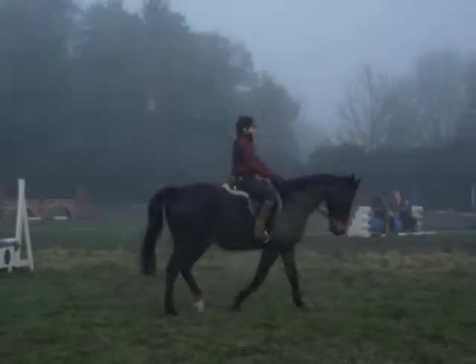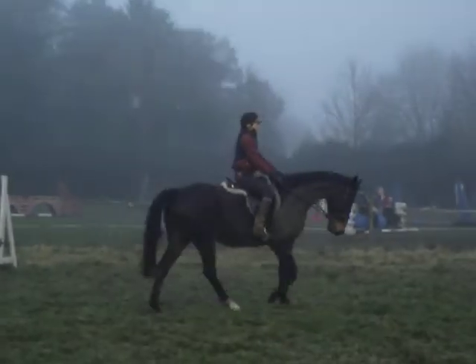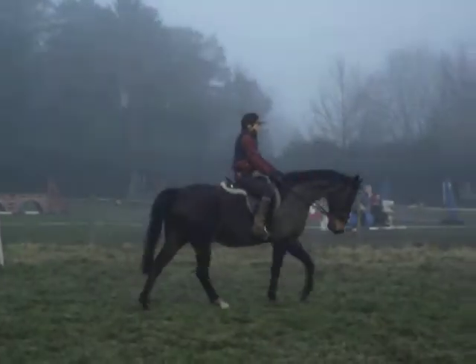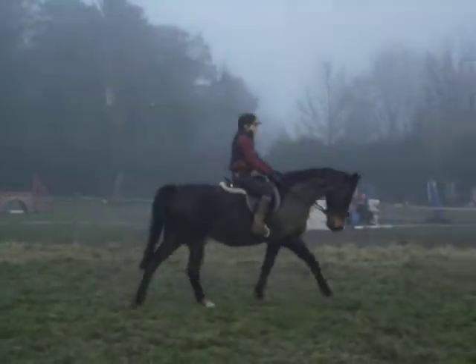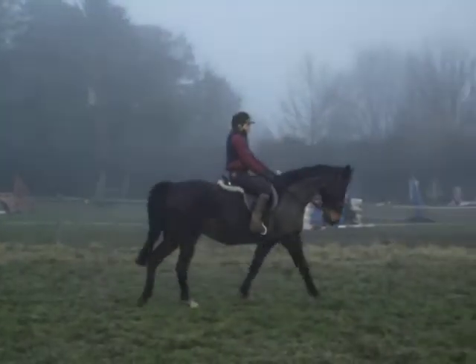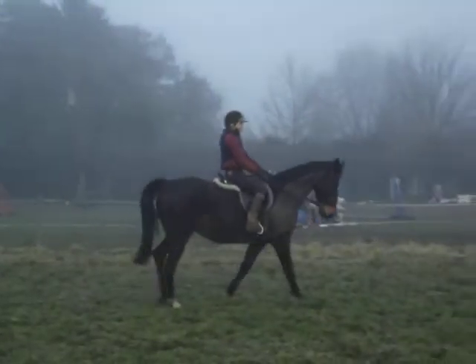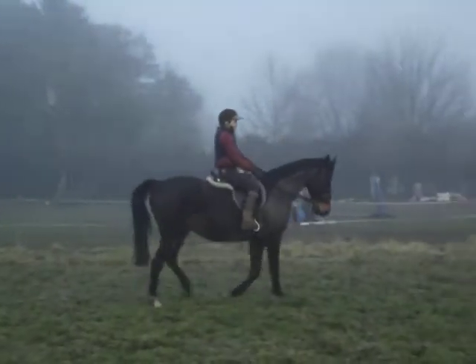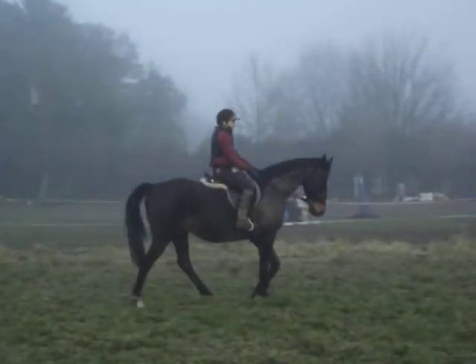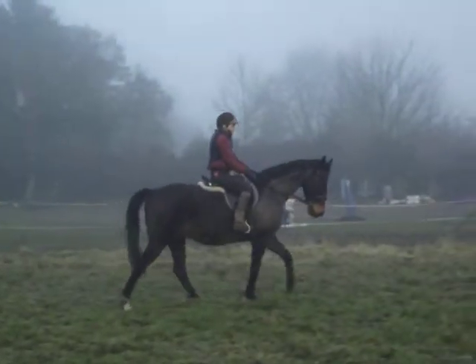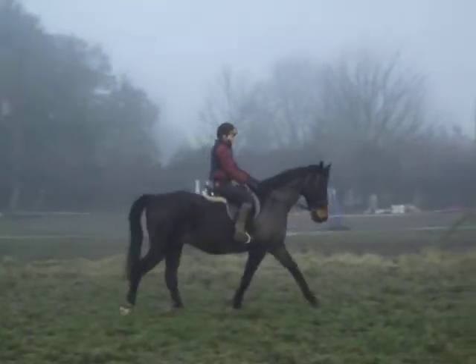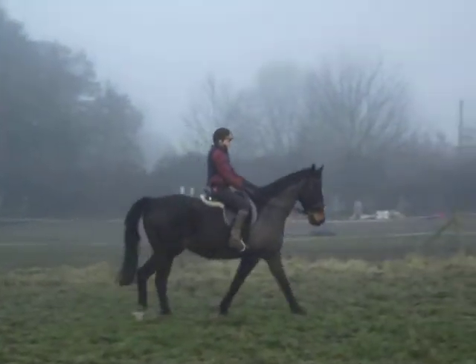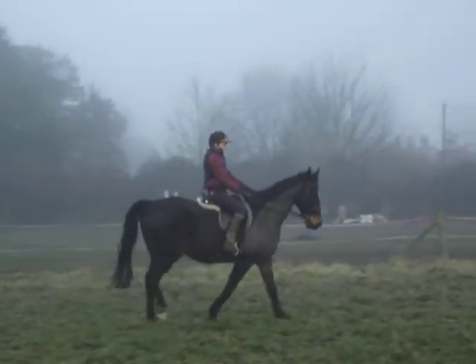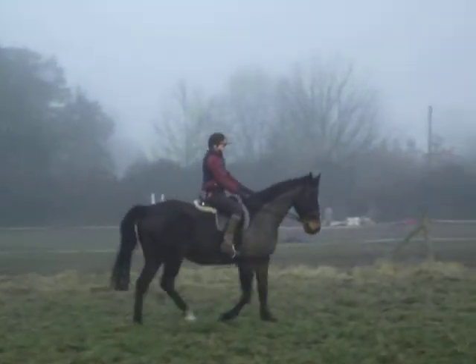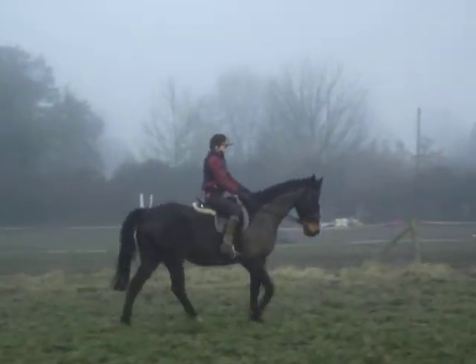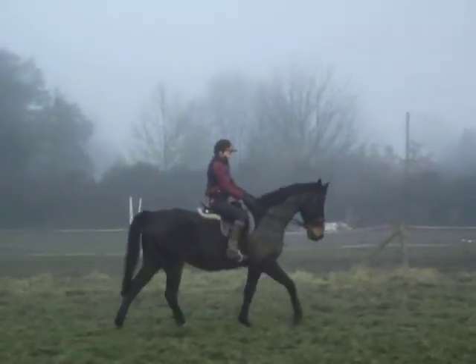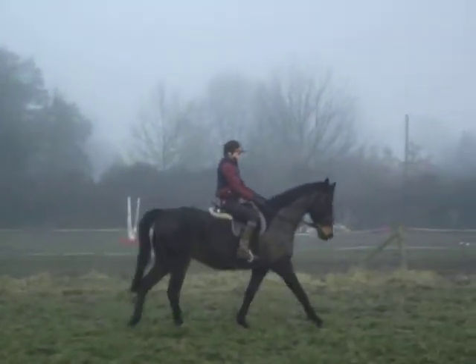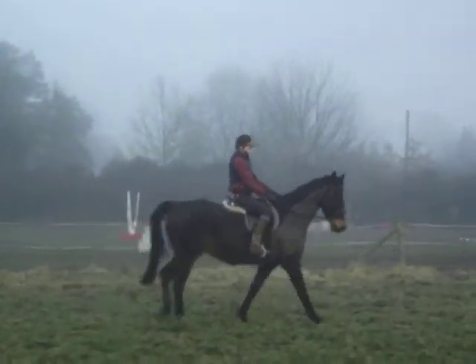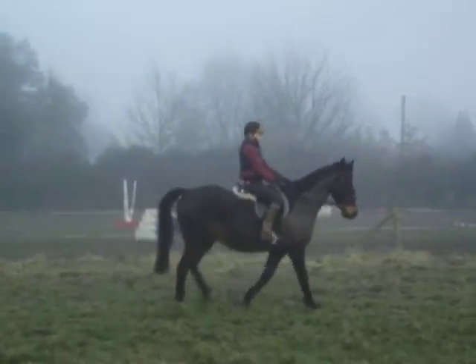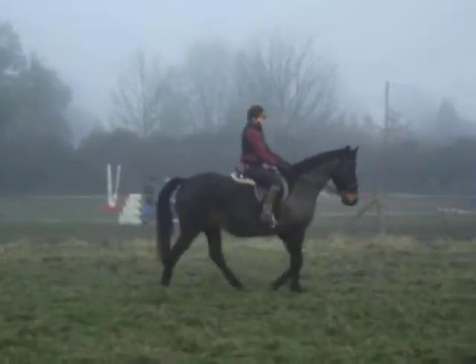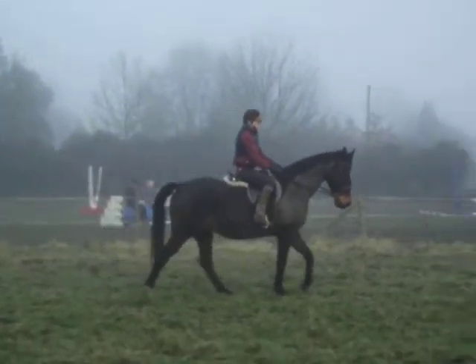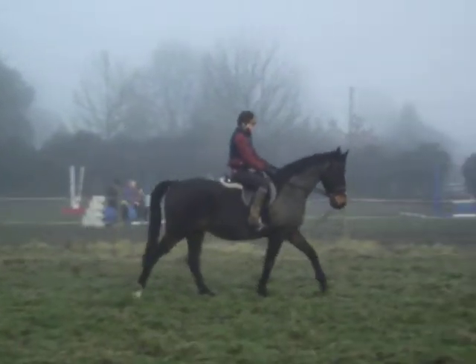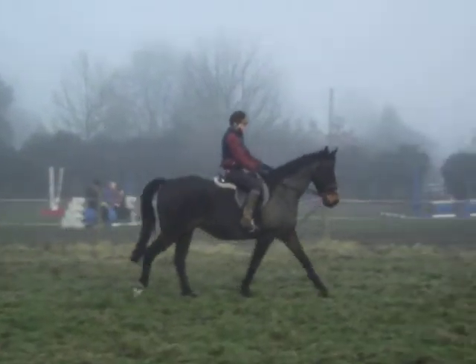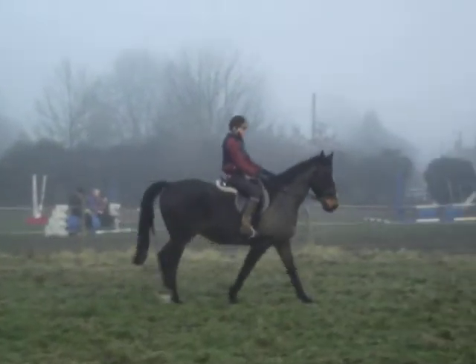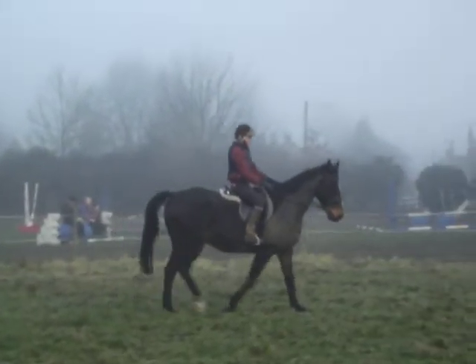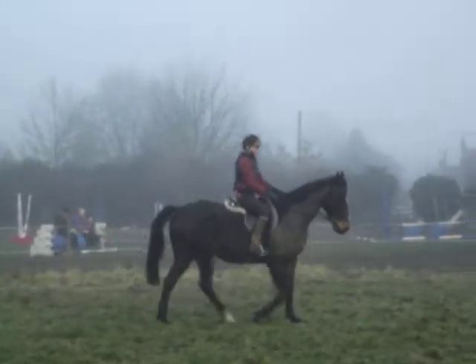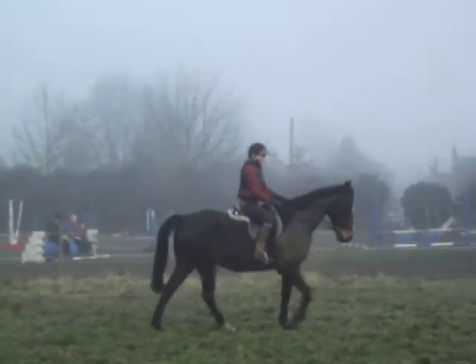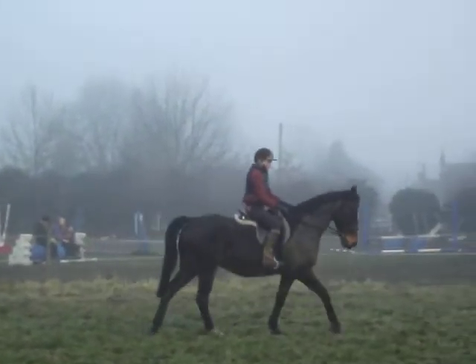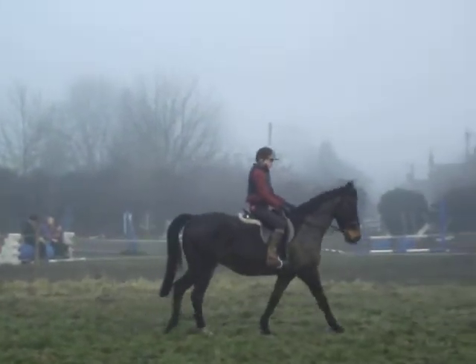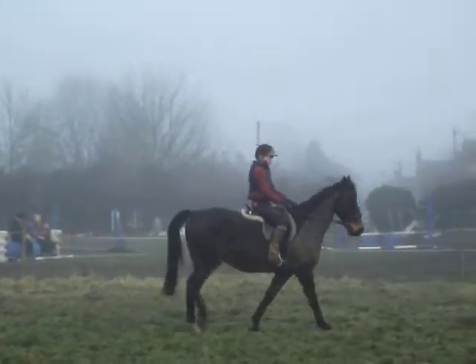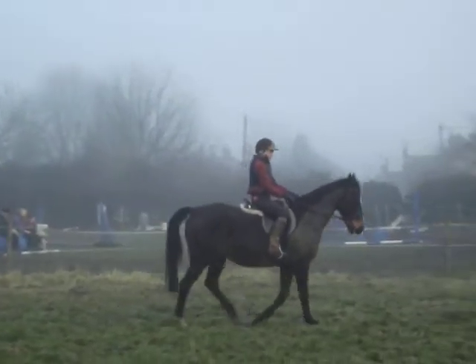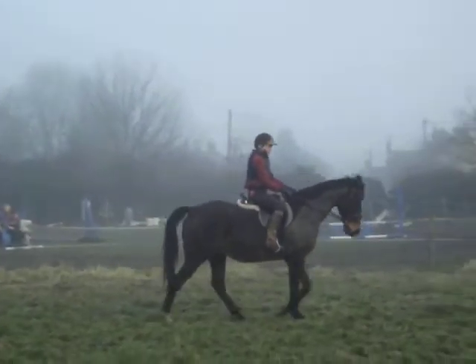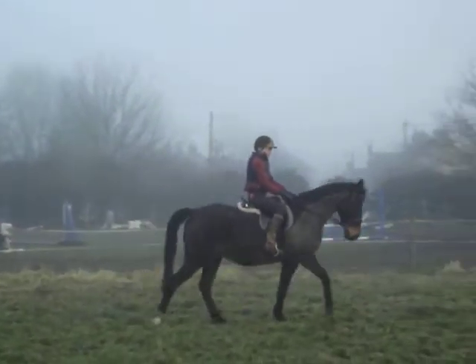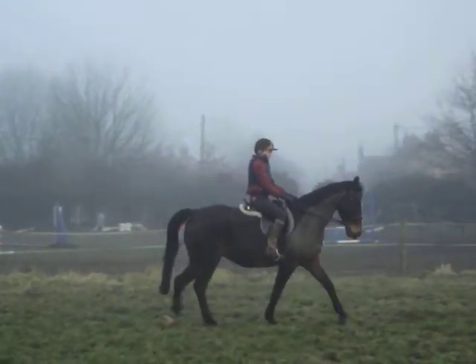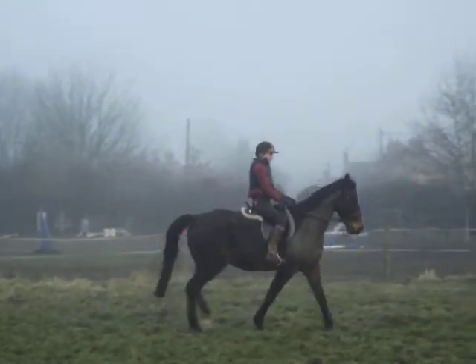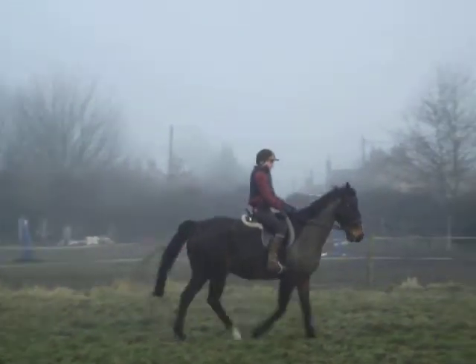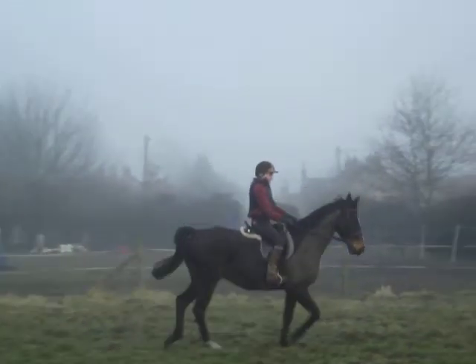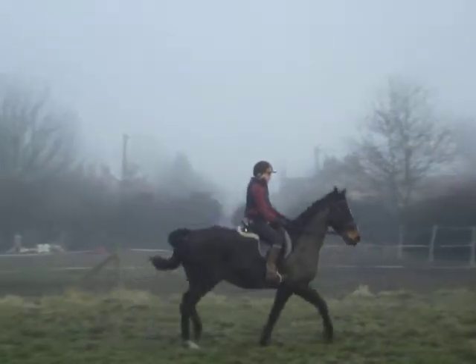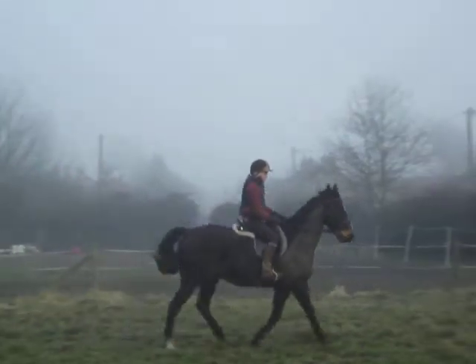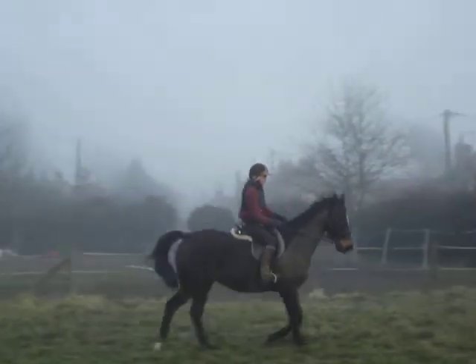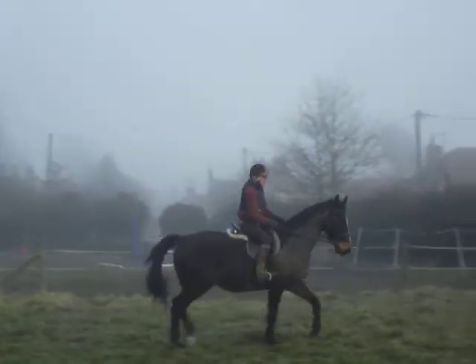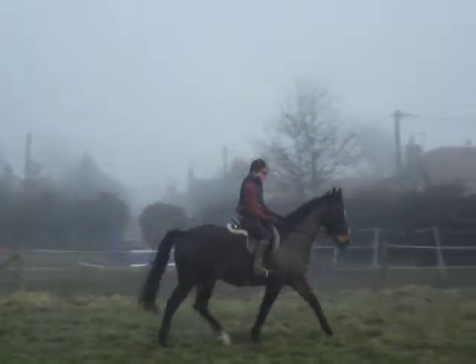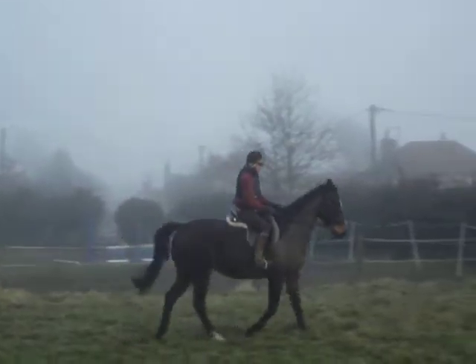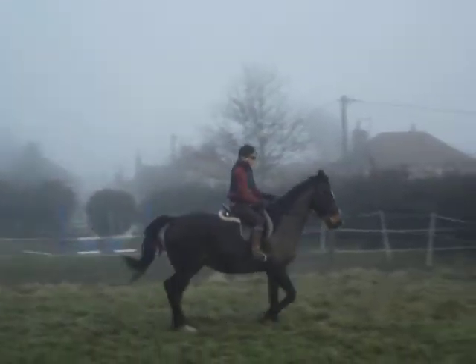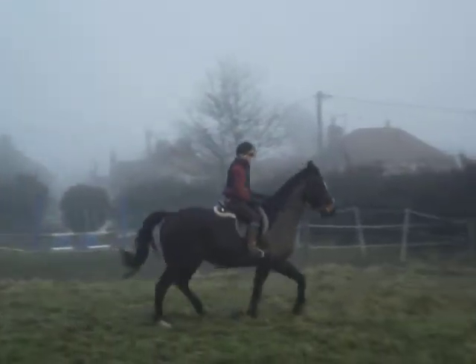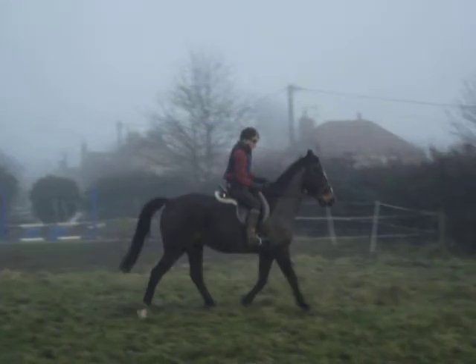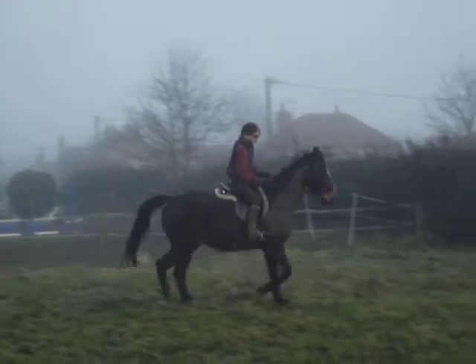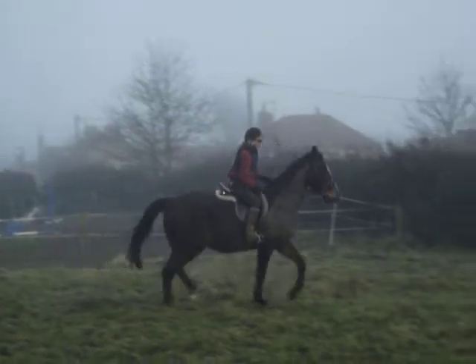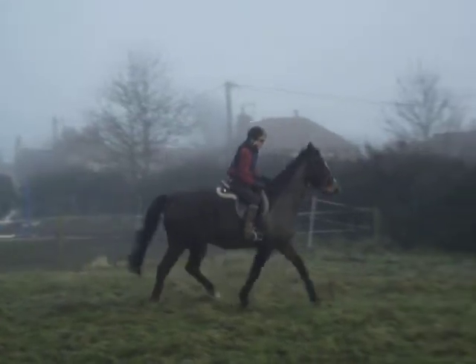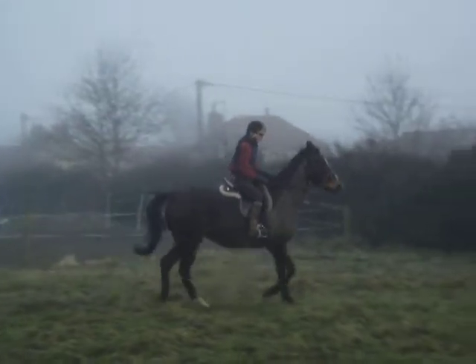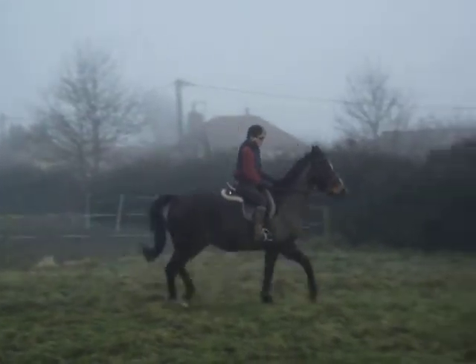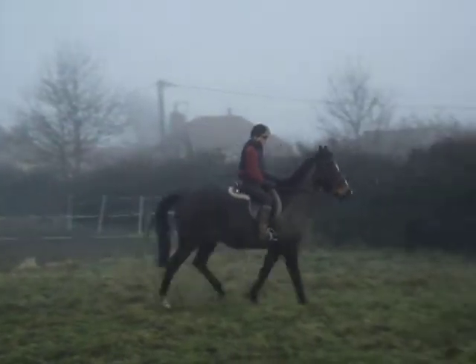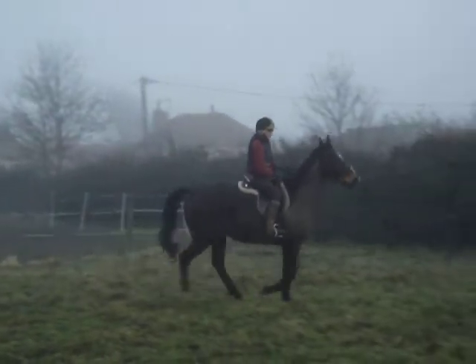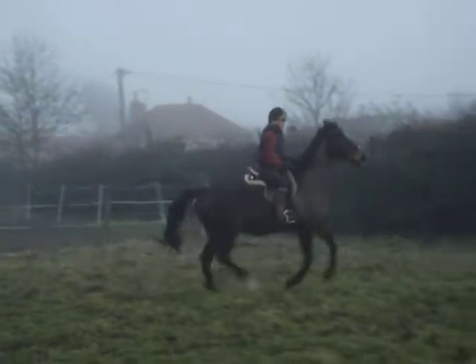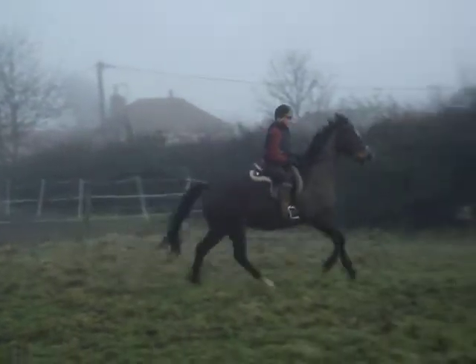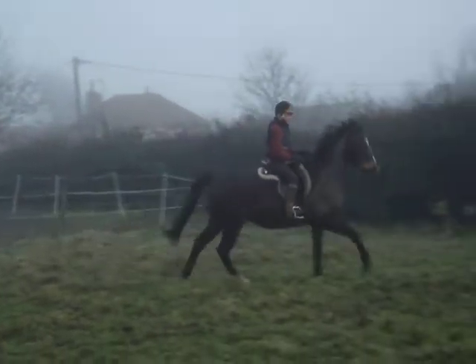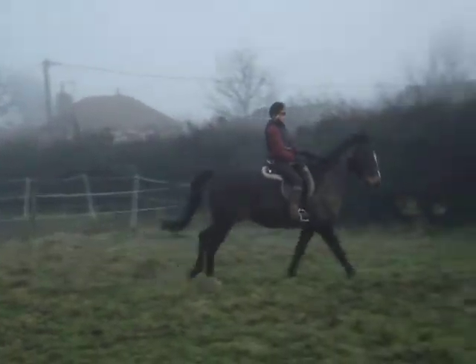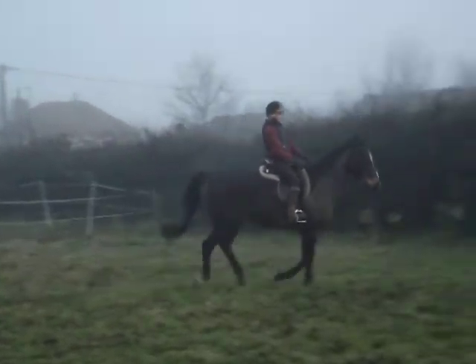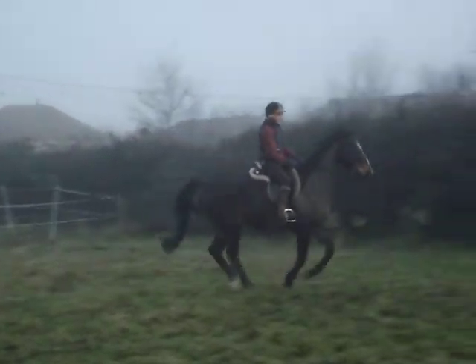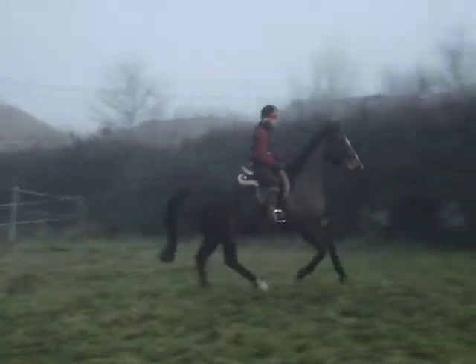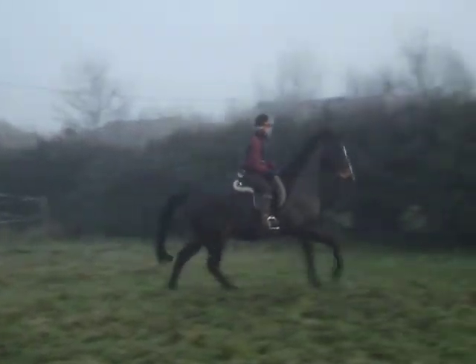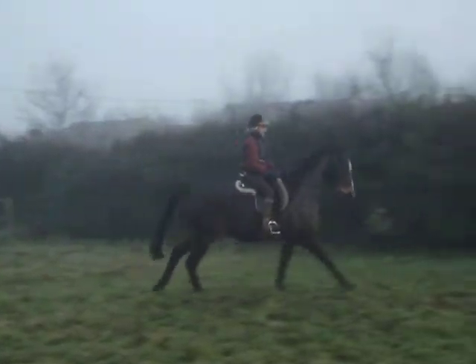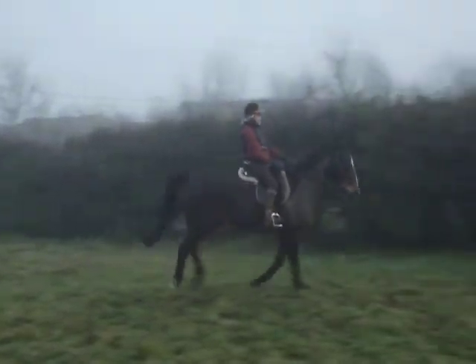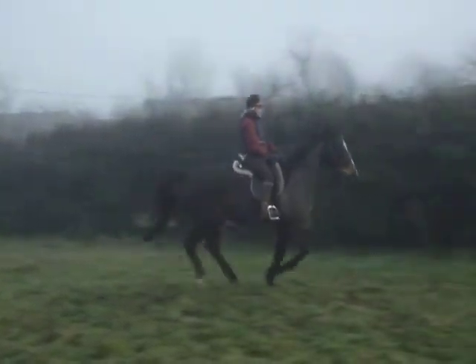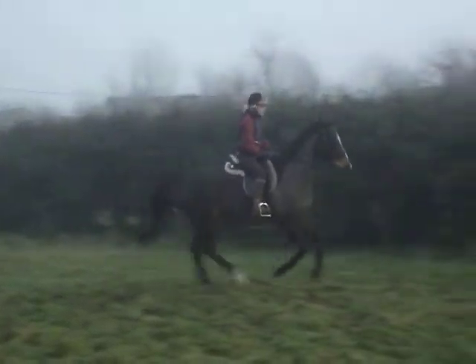Ready? And straight into canter. Canter! Big squeeze! Bigger squeeze! That's better!